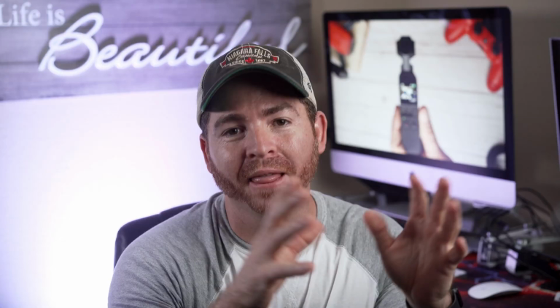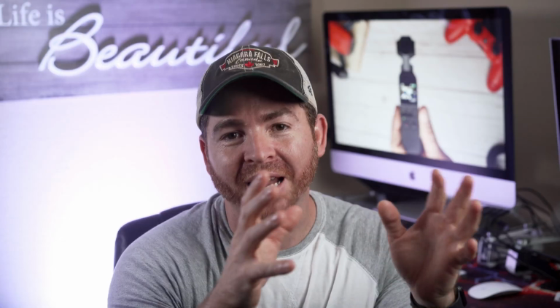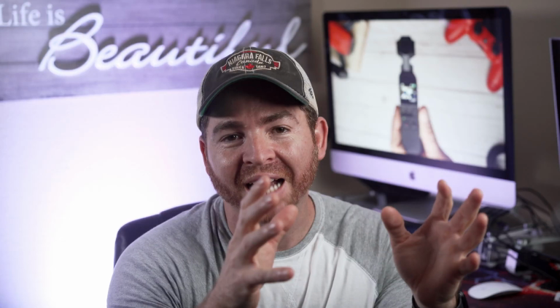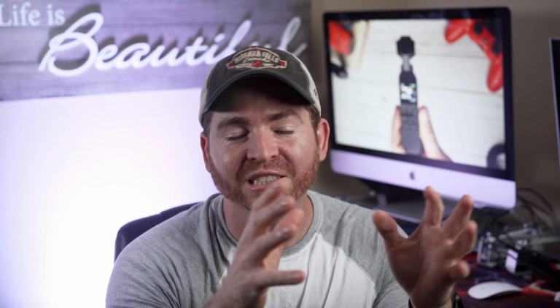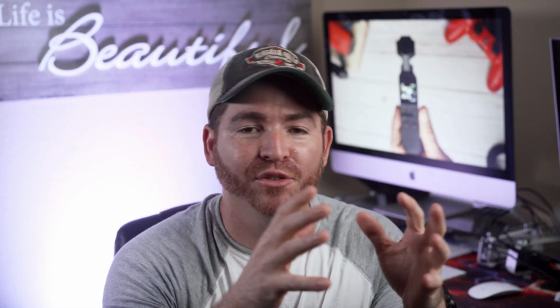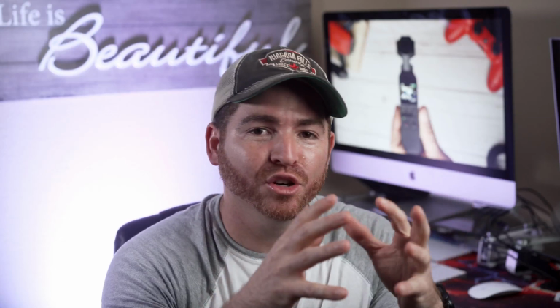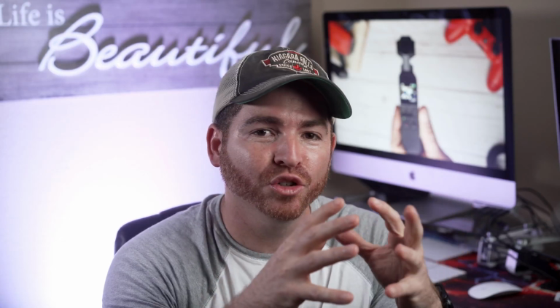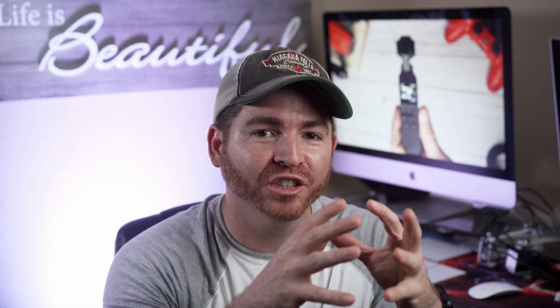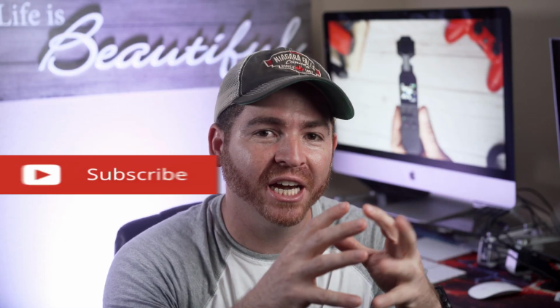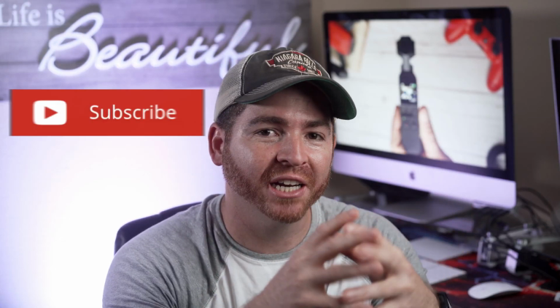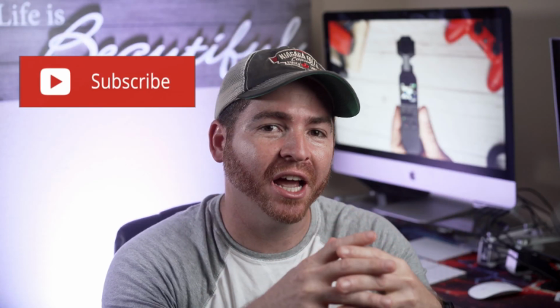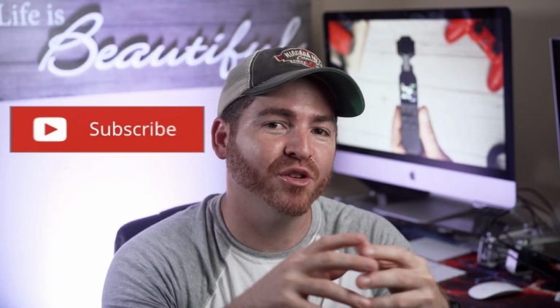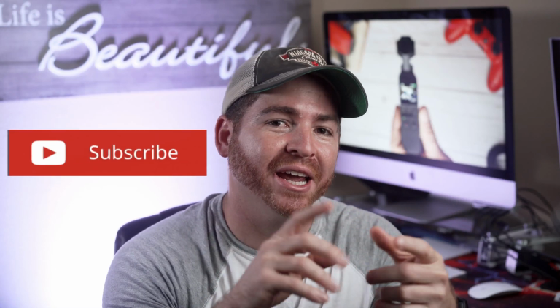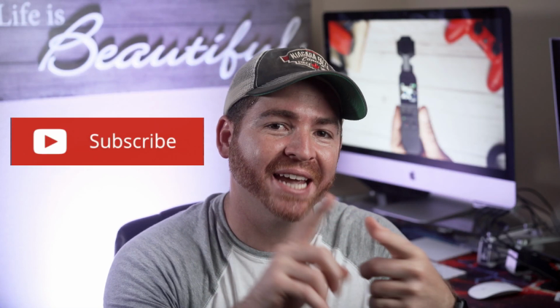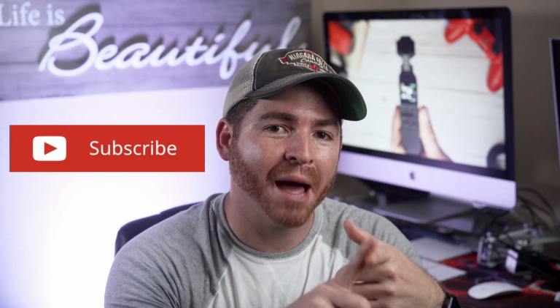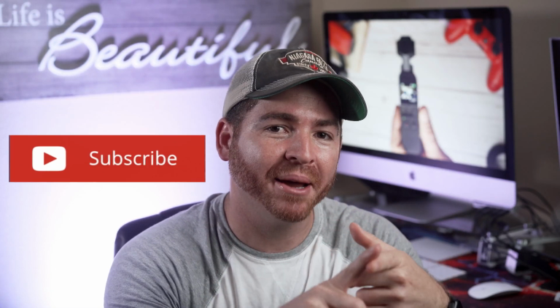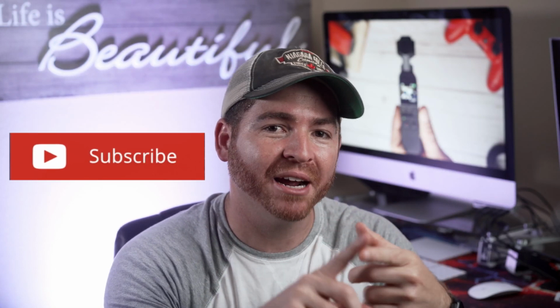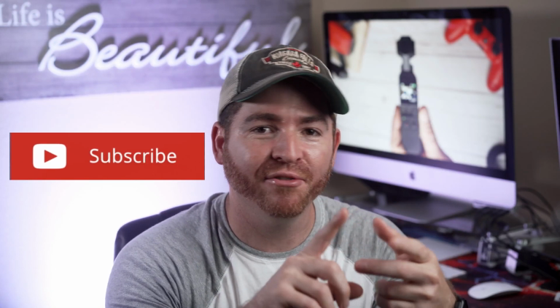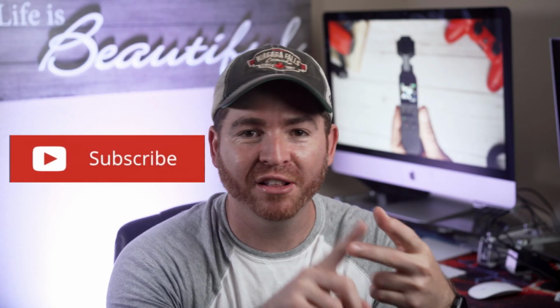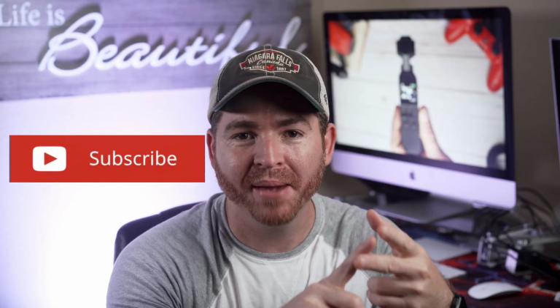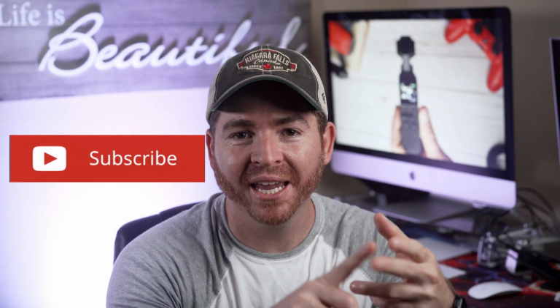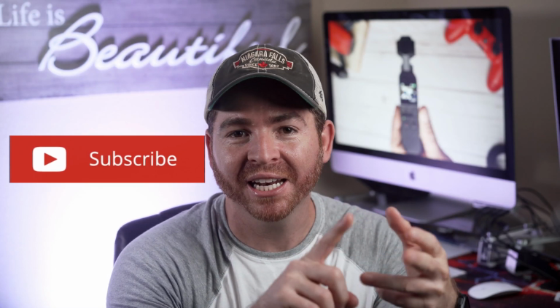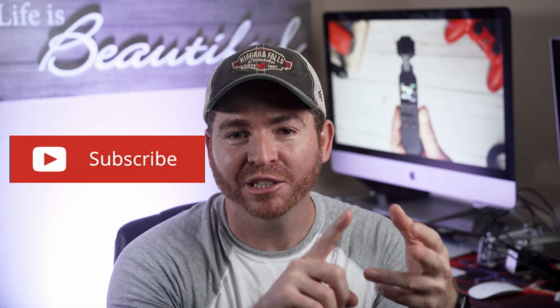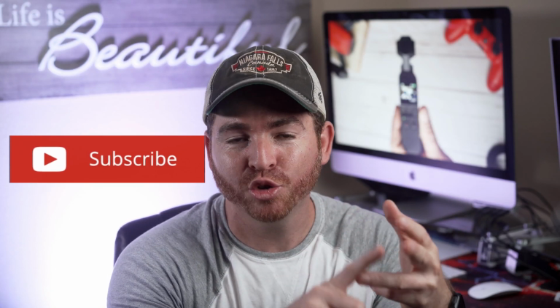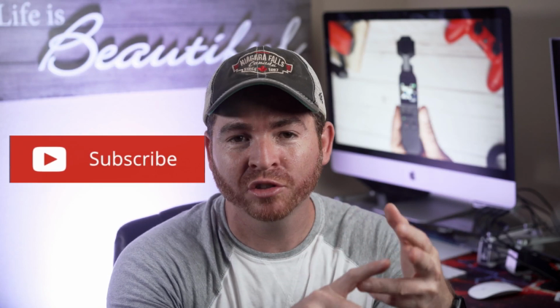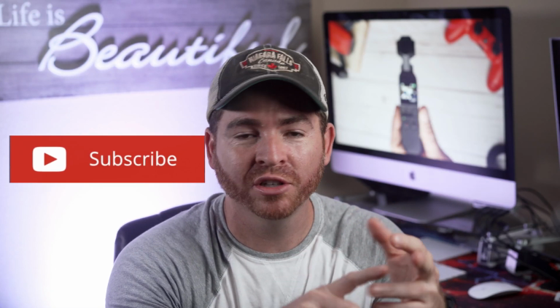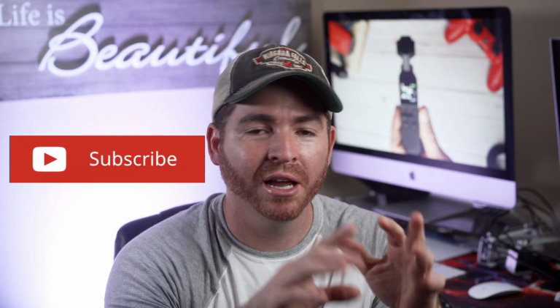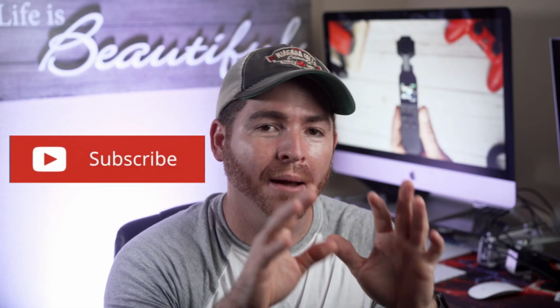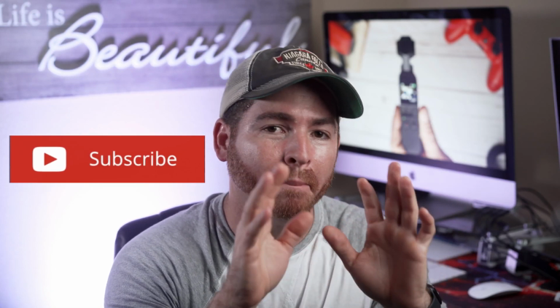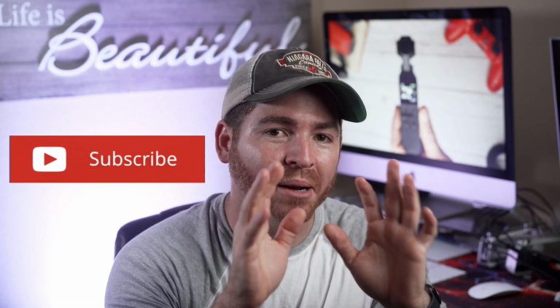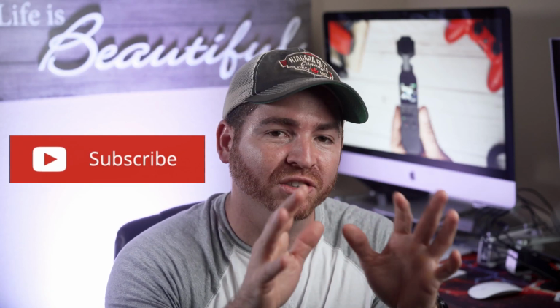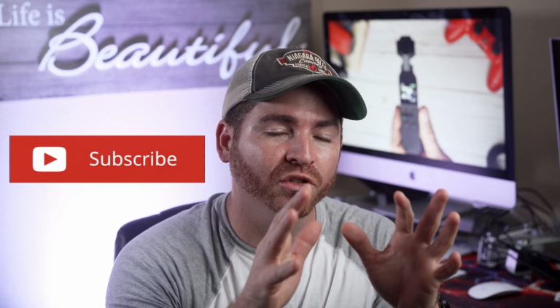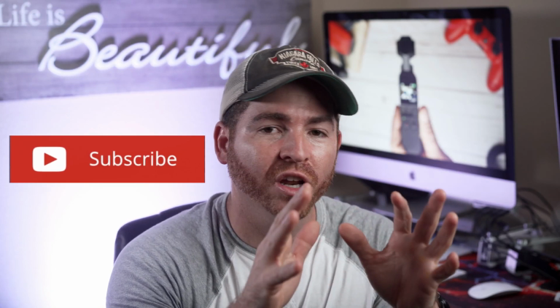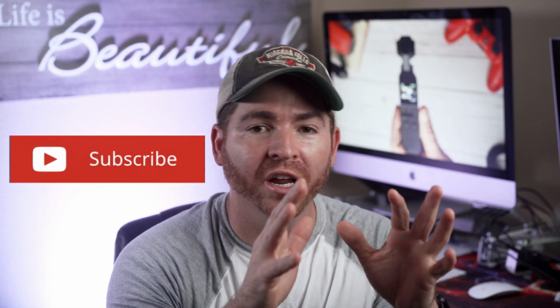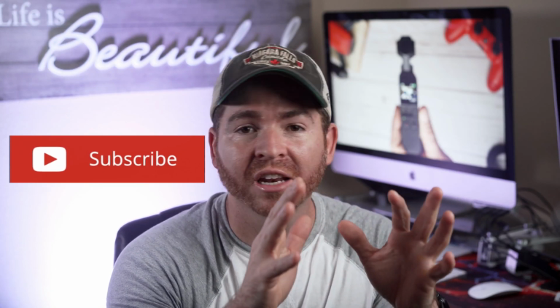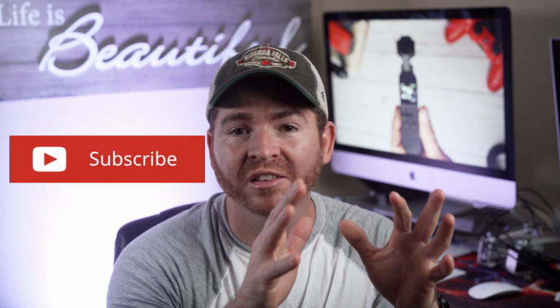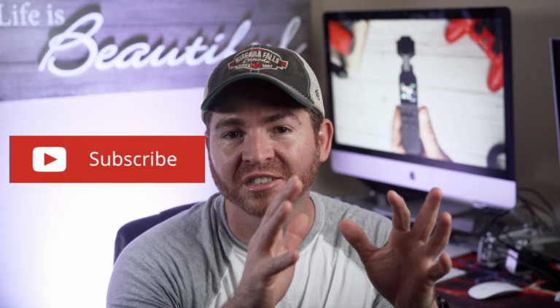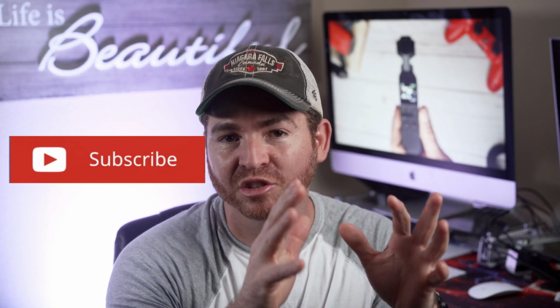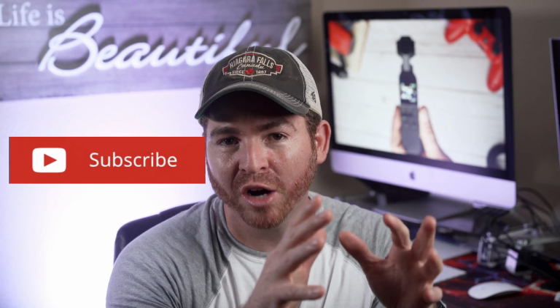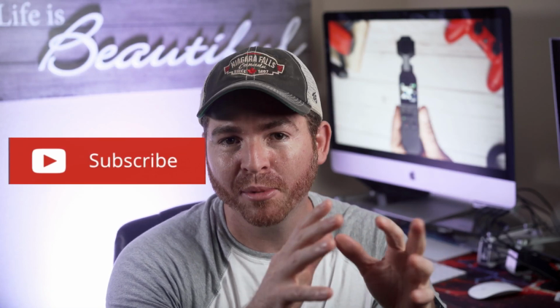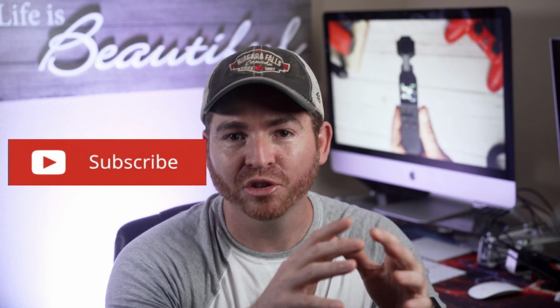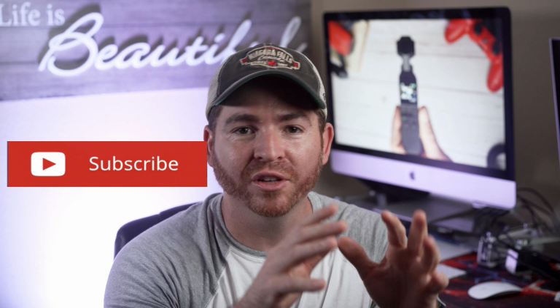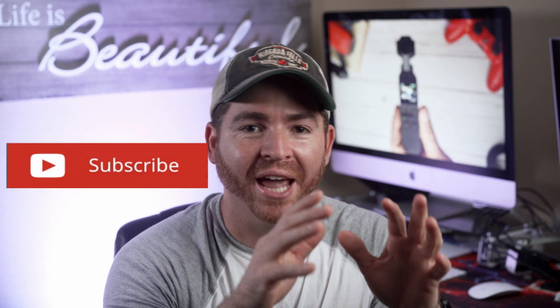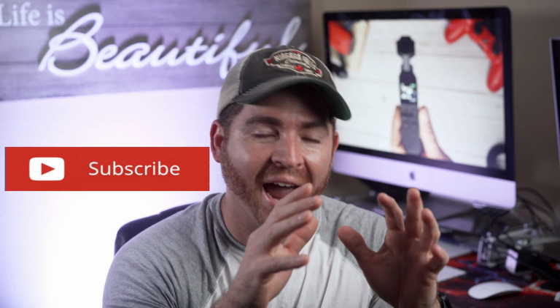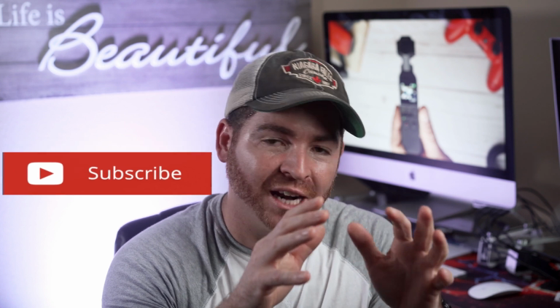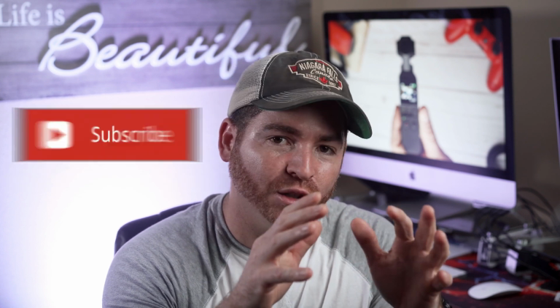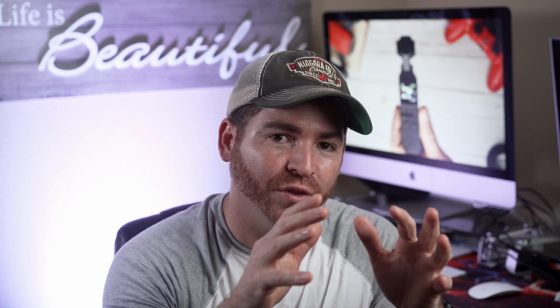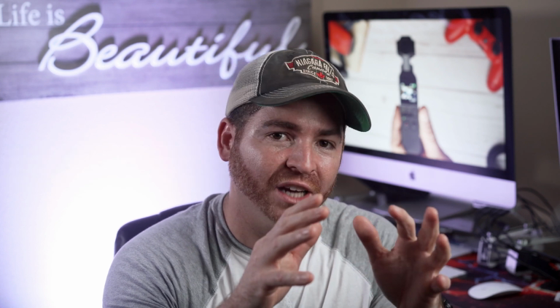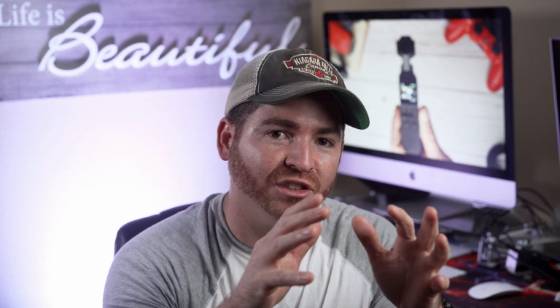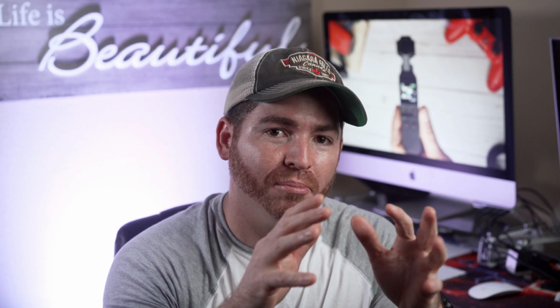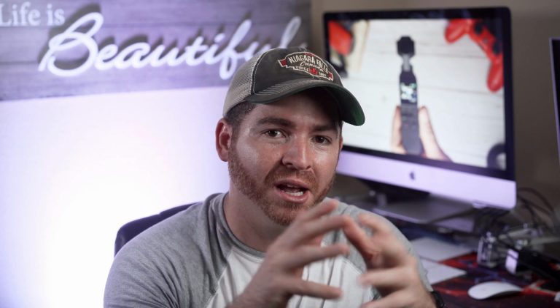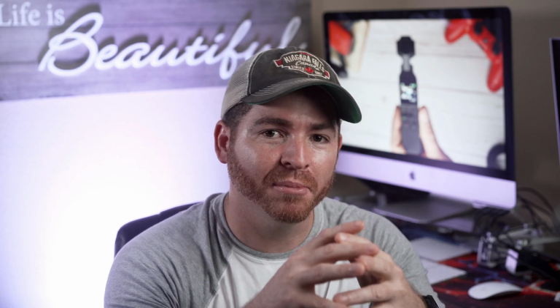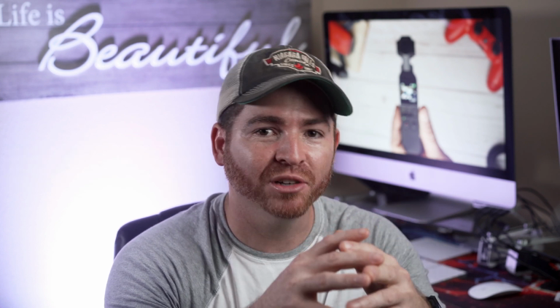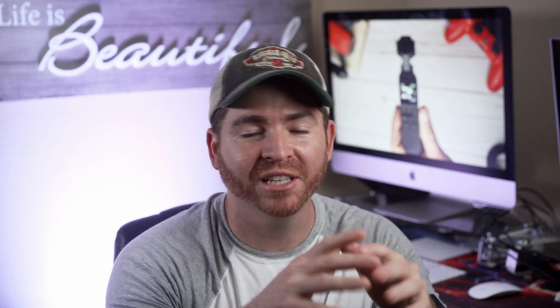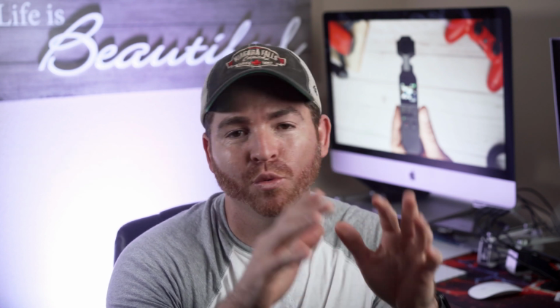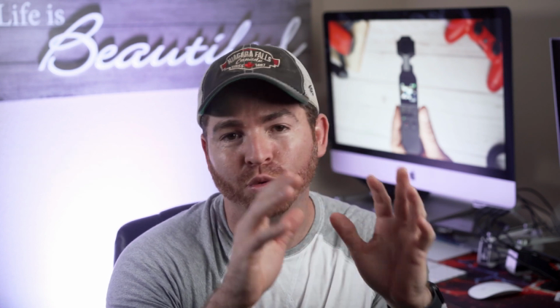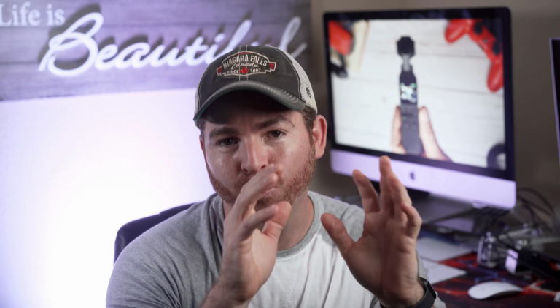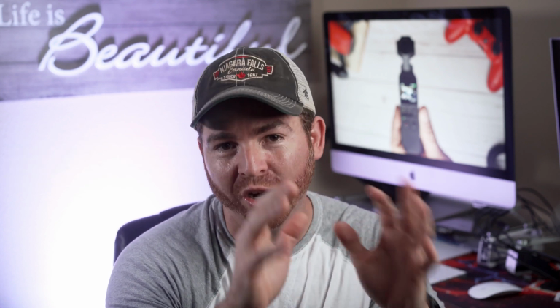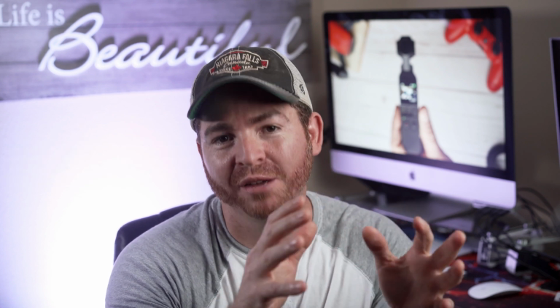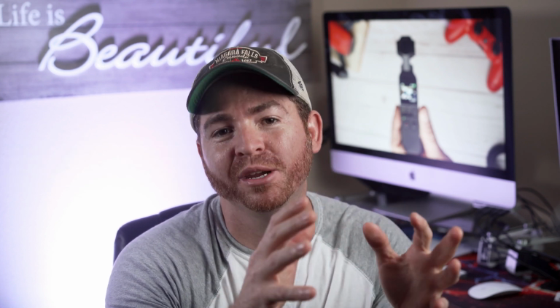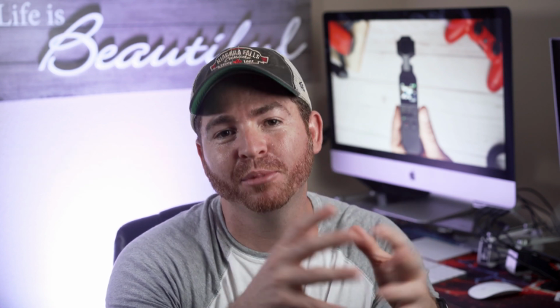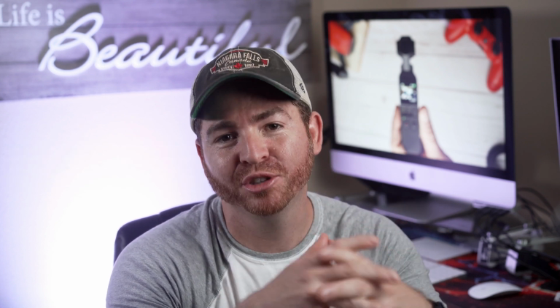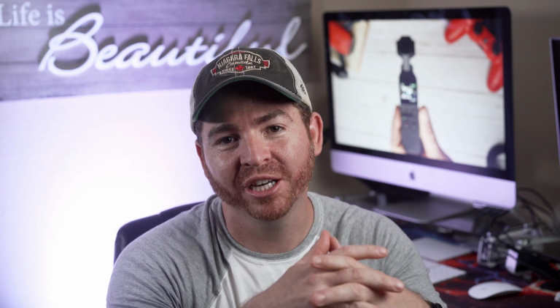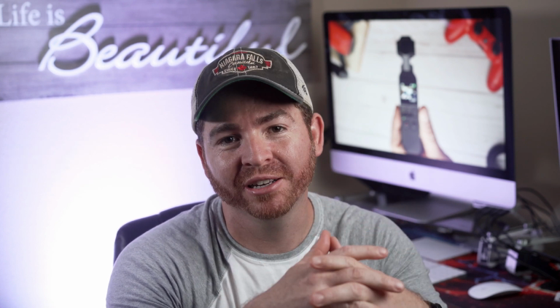Guys, if you're new to this channel and you like cameras, filmmaking, and drones, please consider hitting the subscribe button and notification bell because that would really be appreciated.